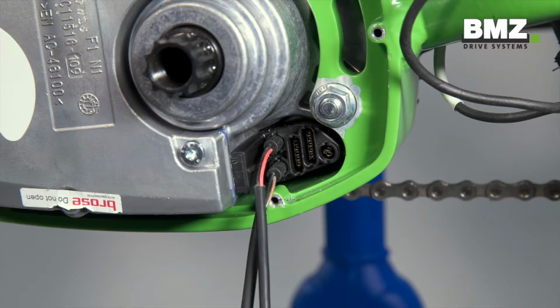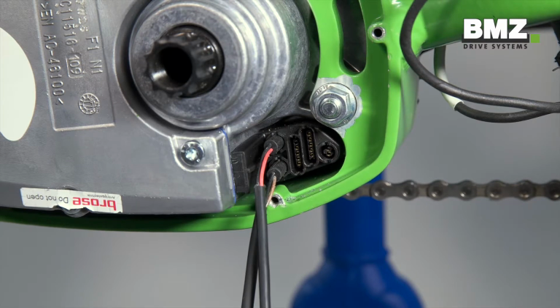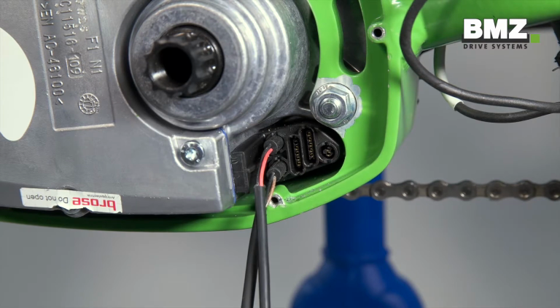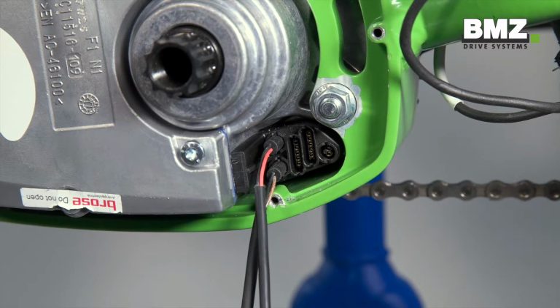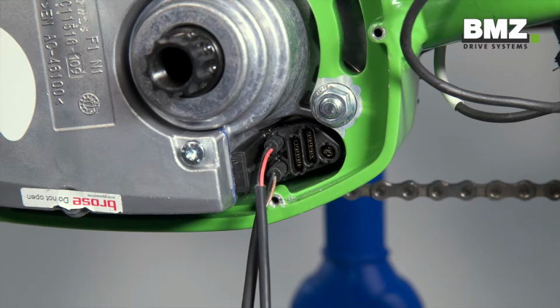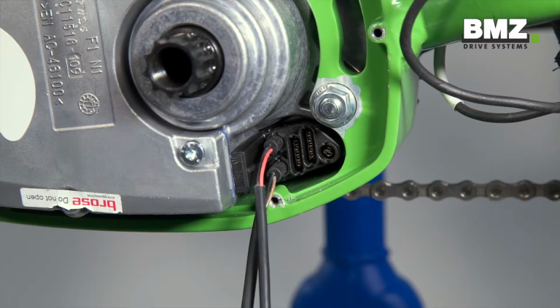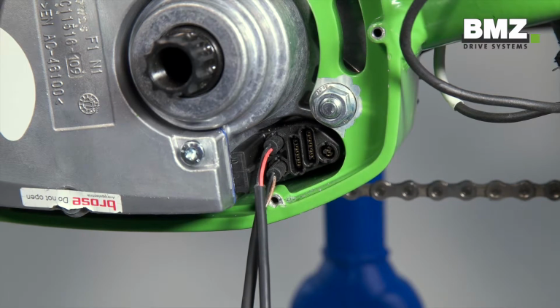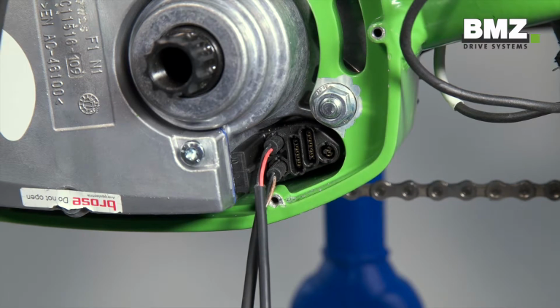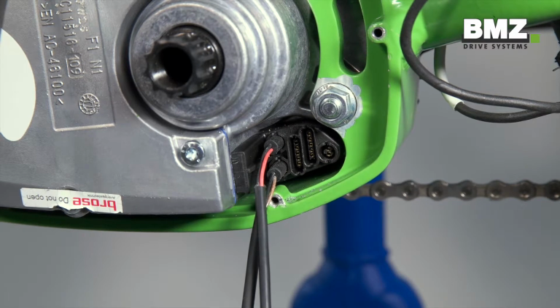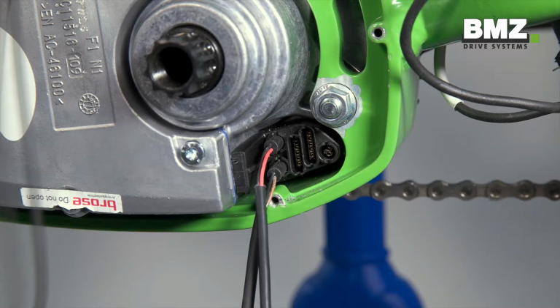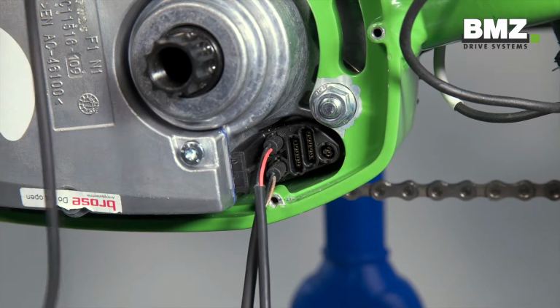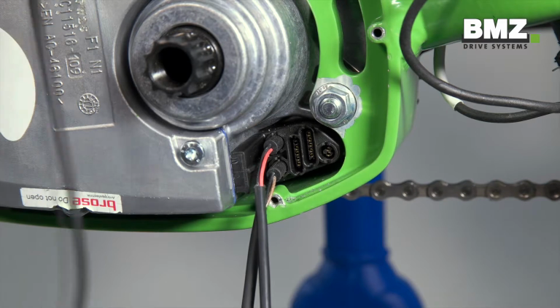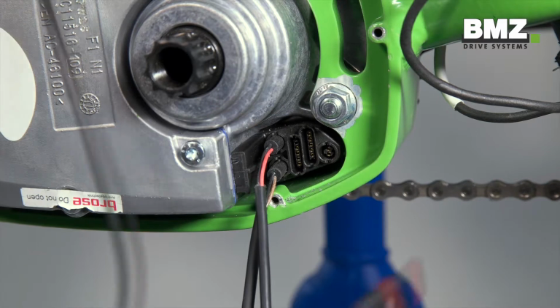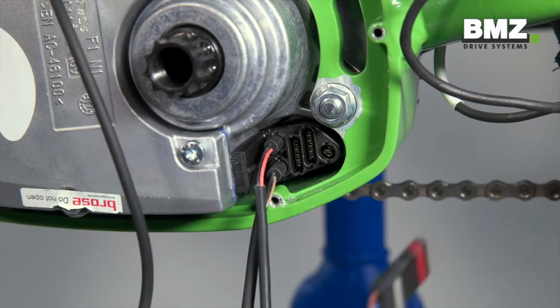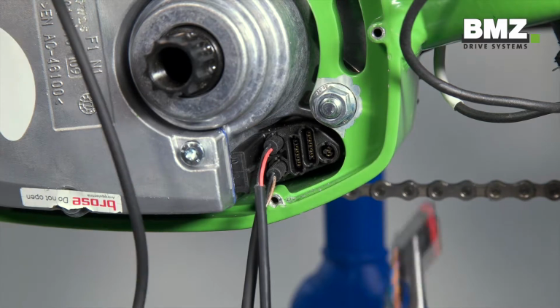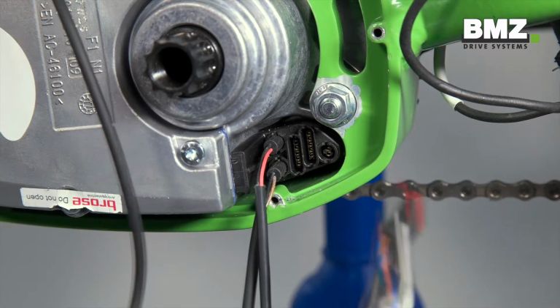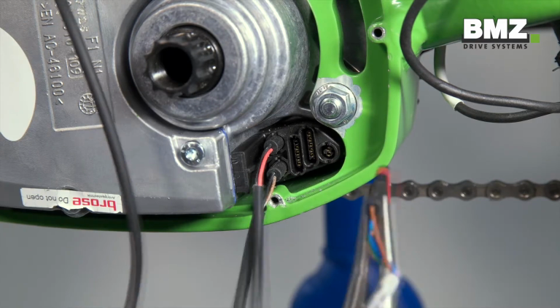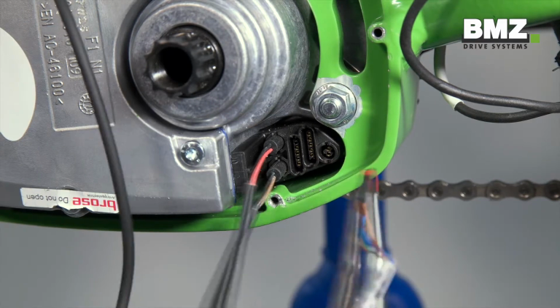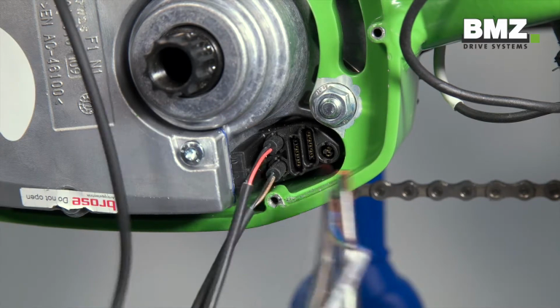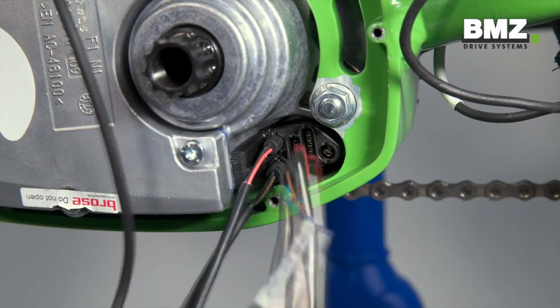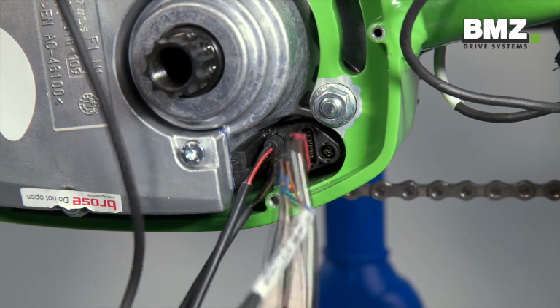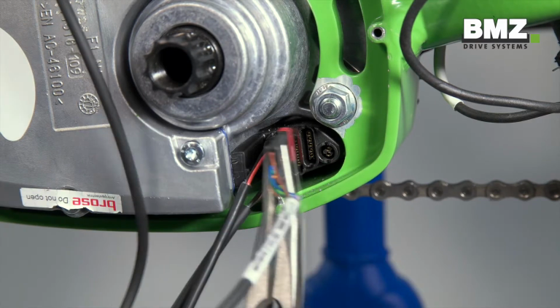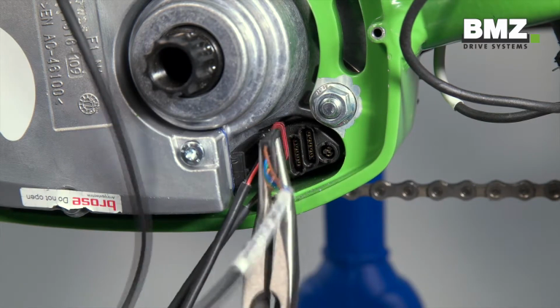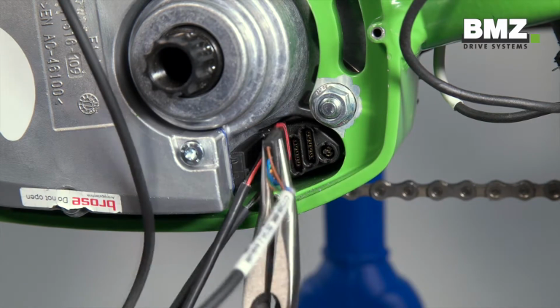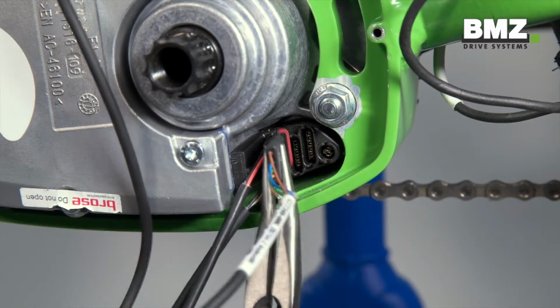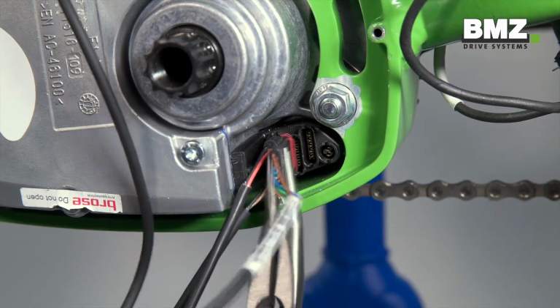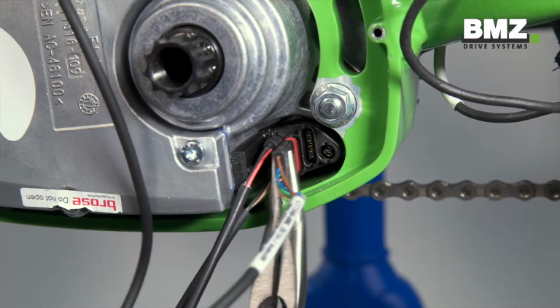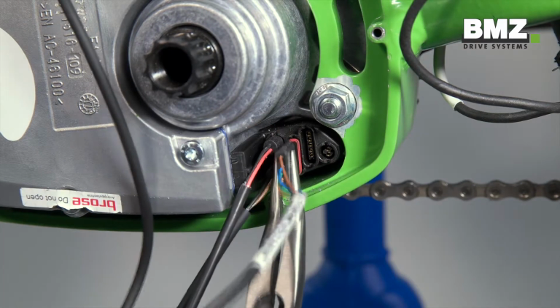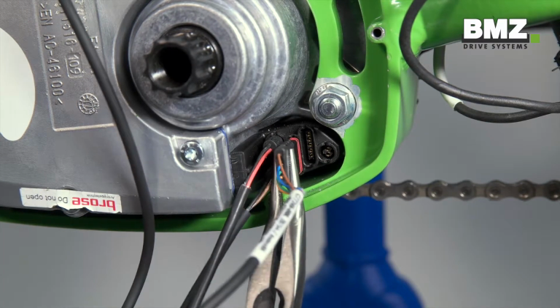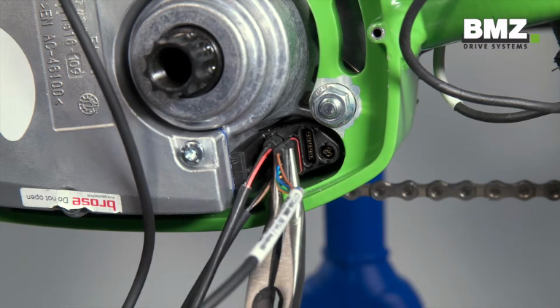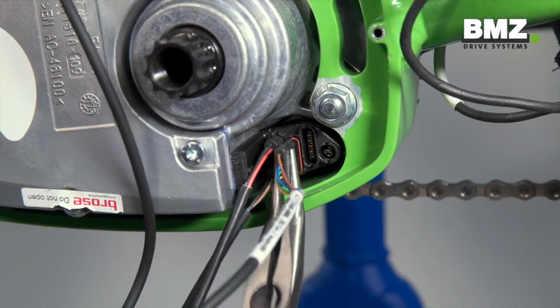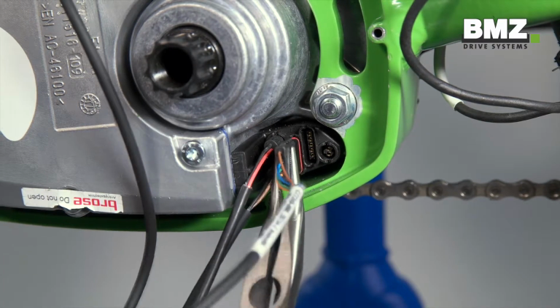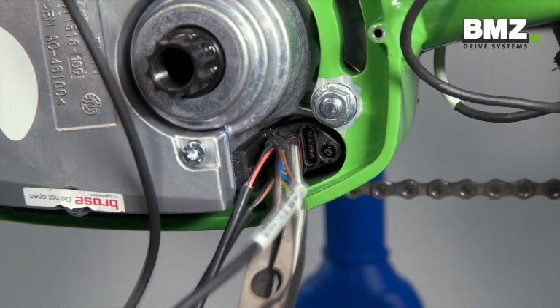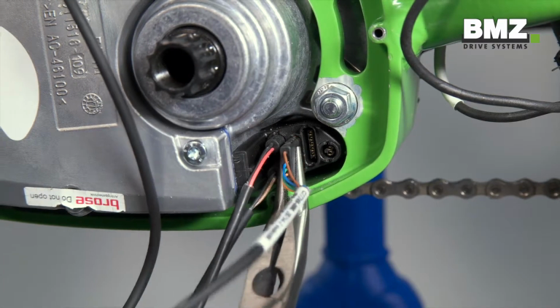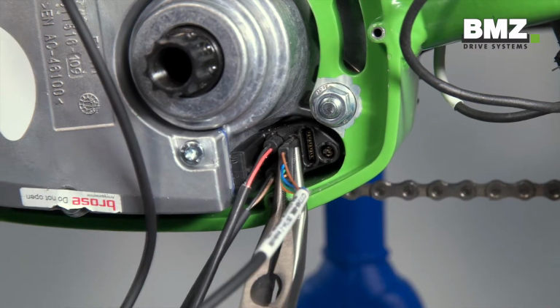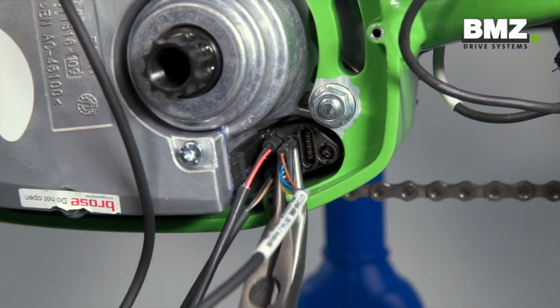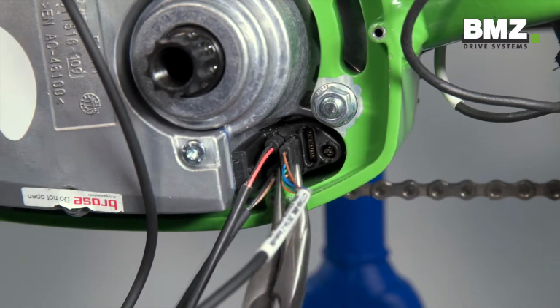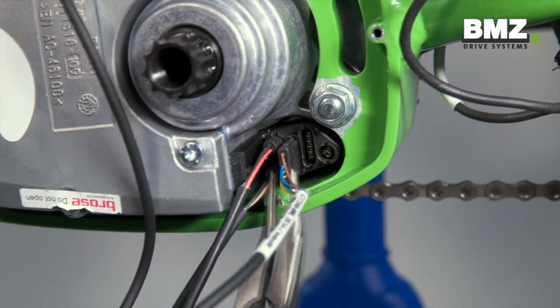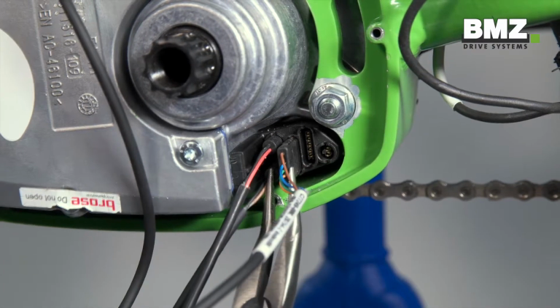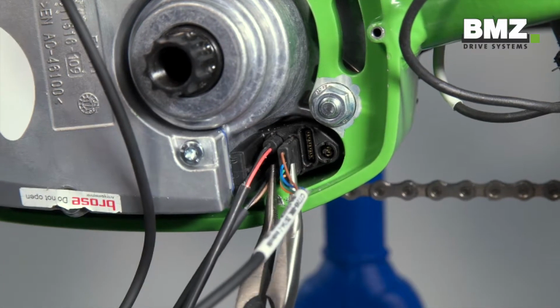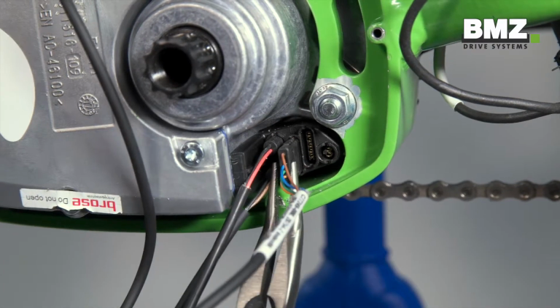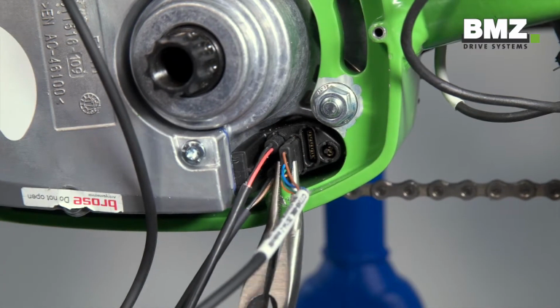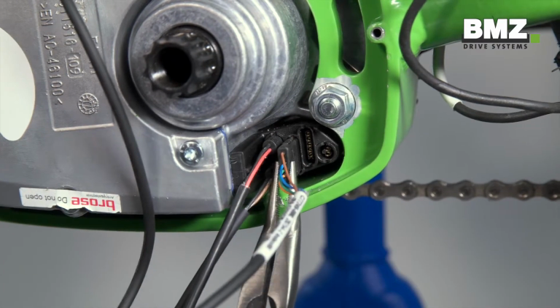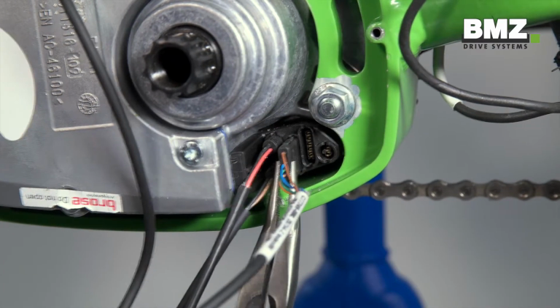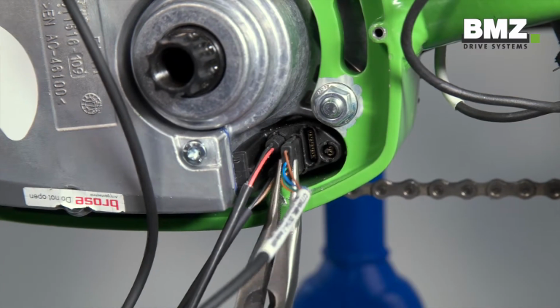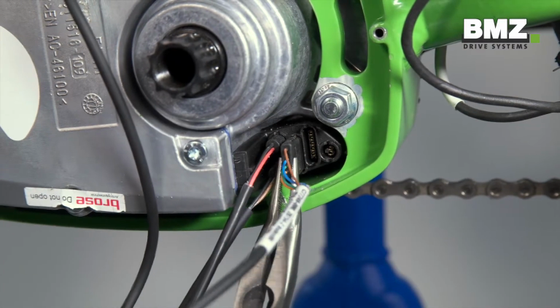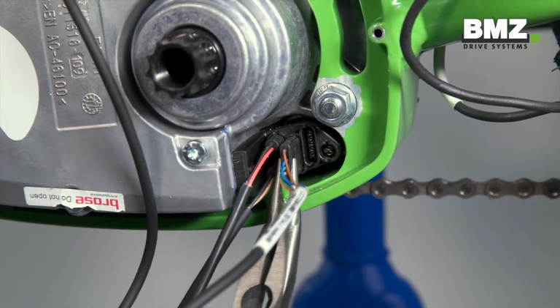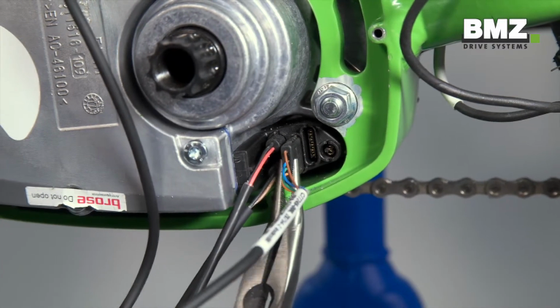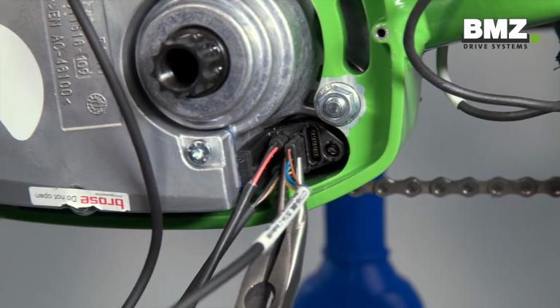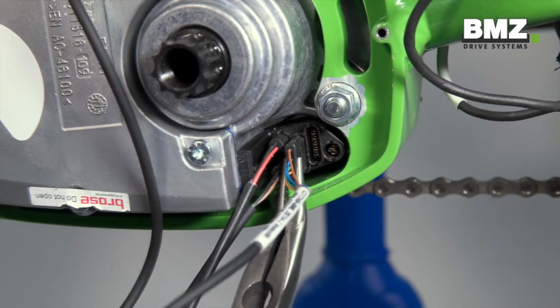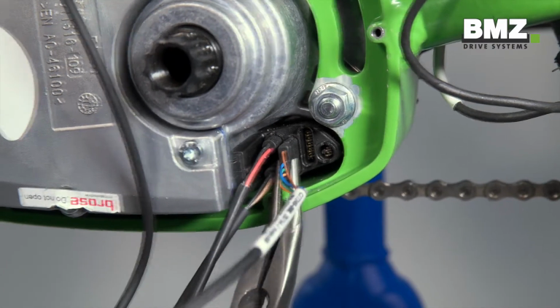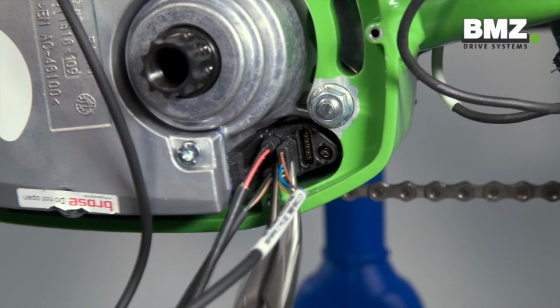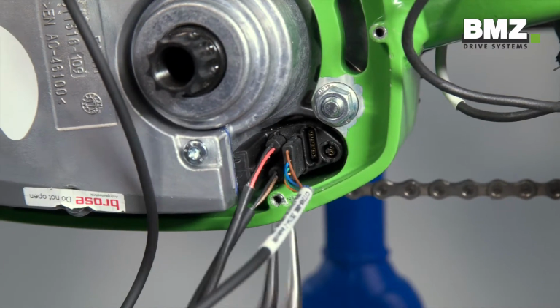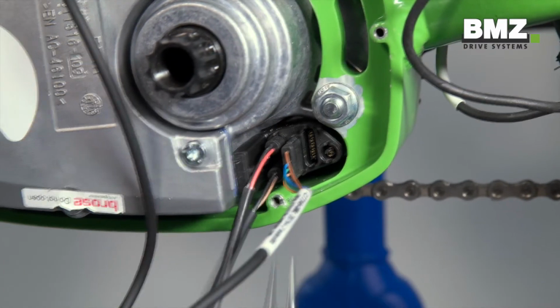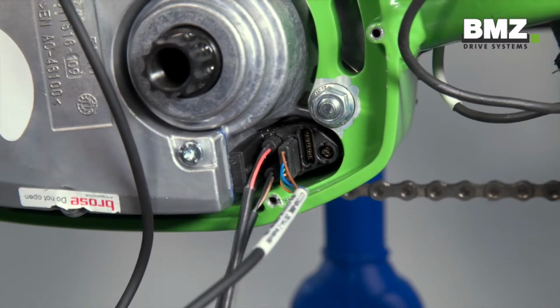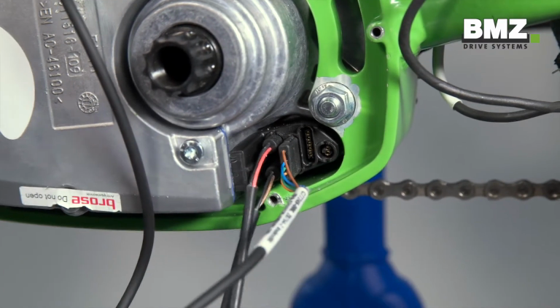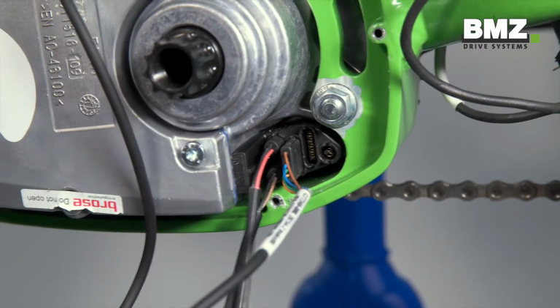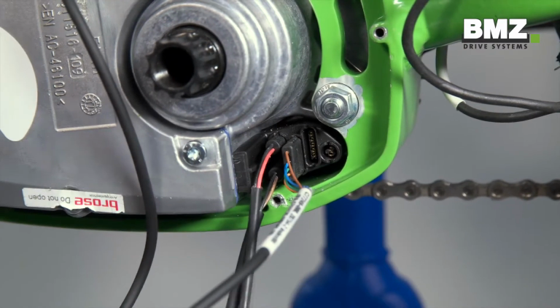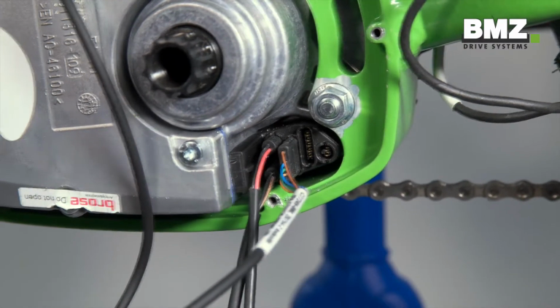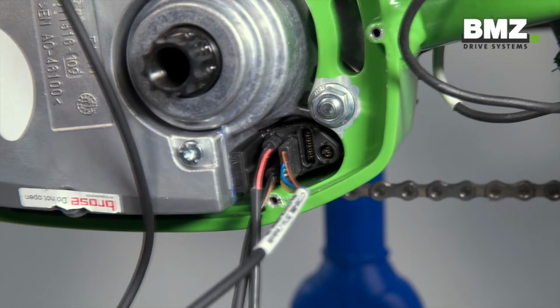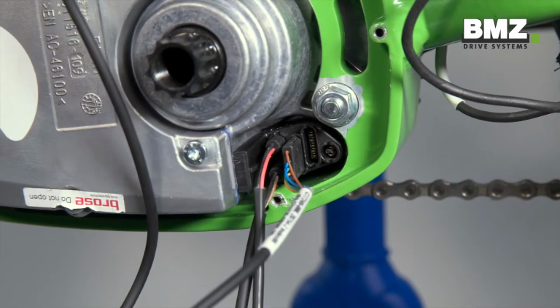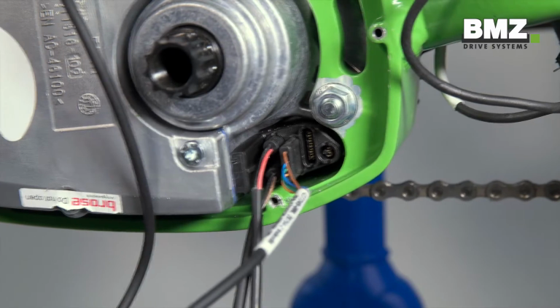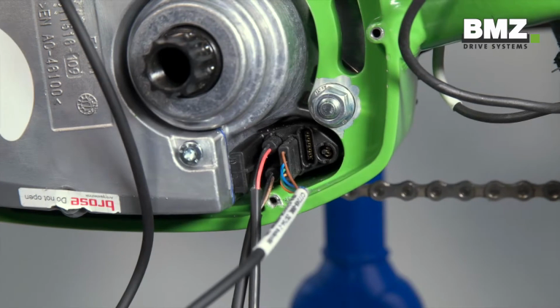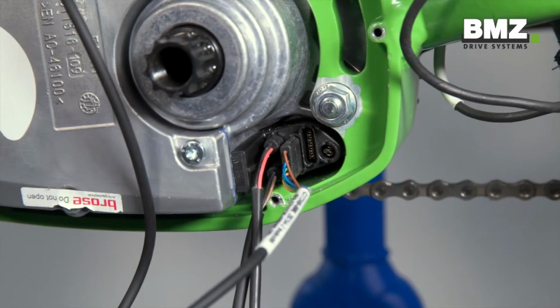Important note for the display plug: the brown cable should point upward and the plug should click into place.